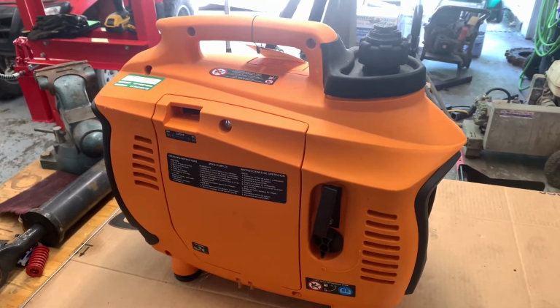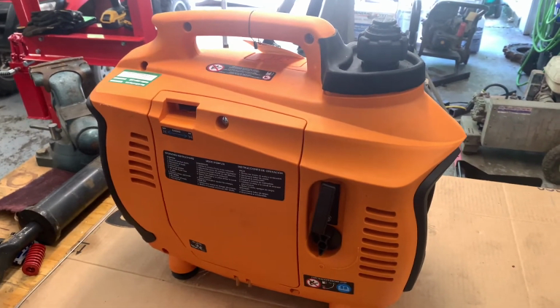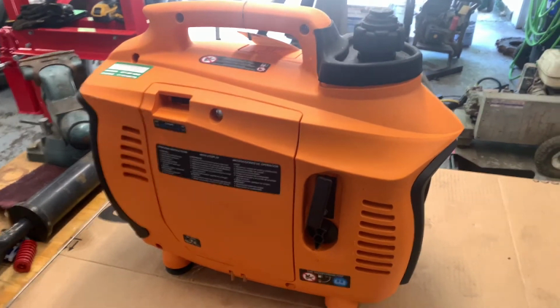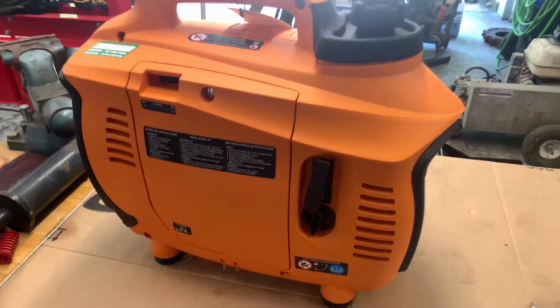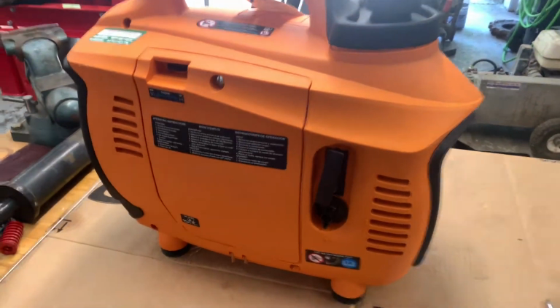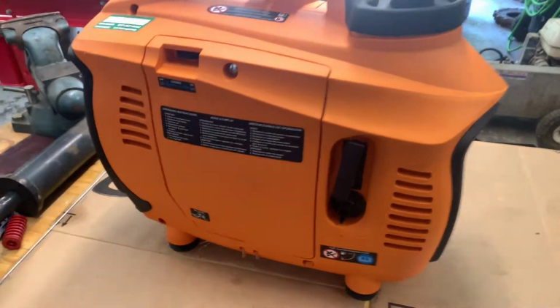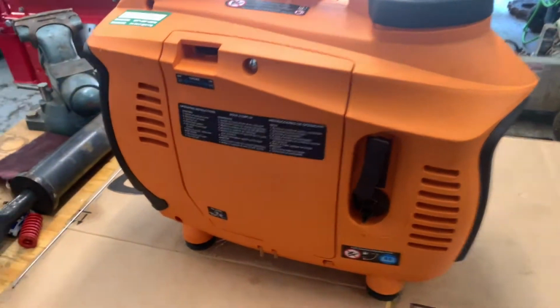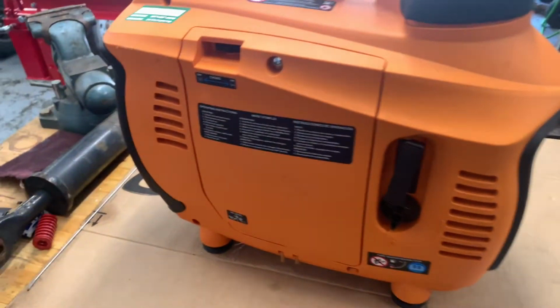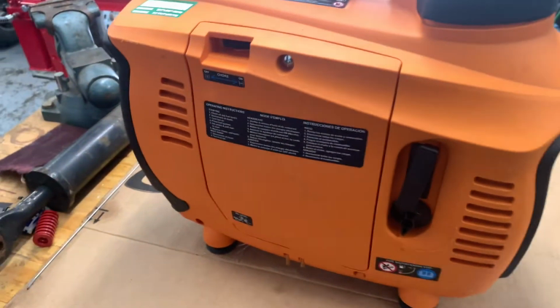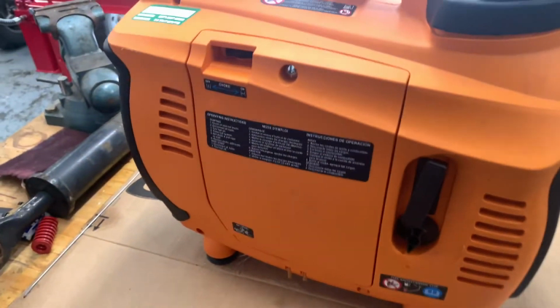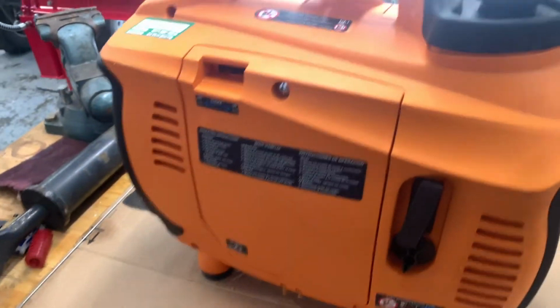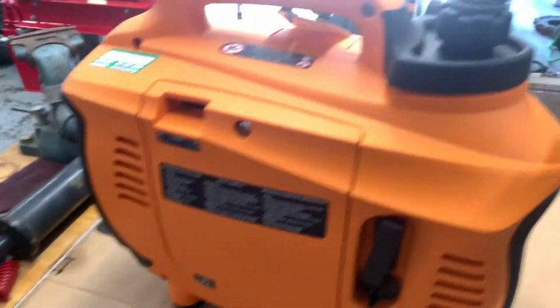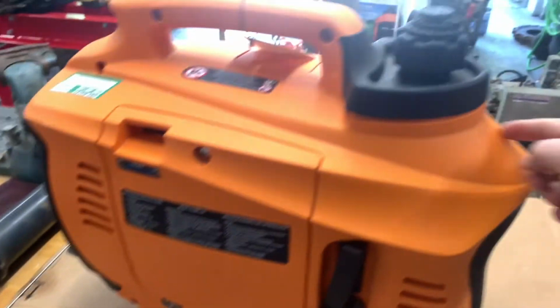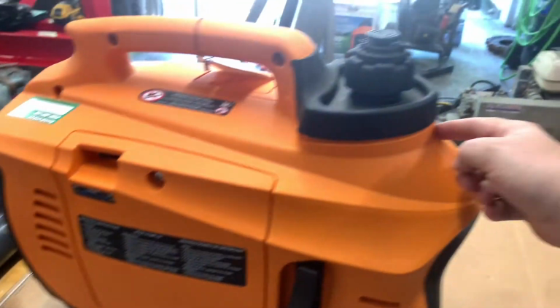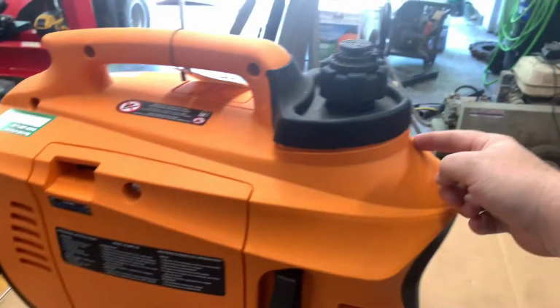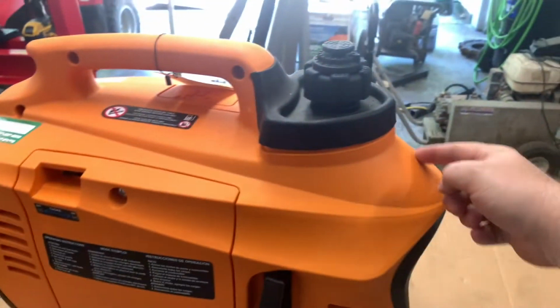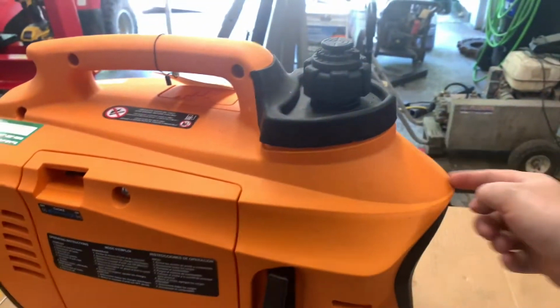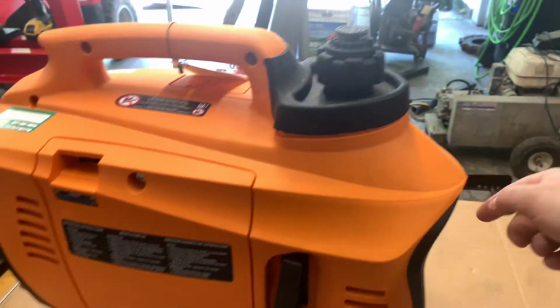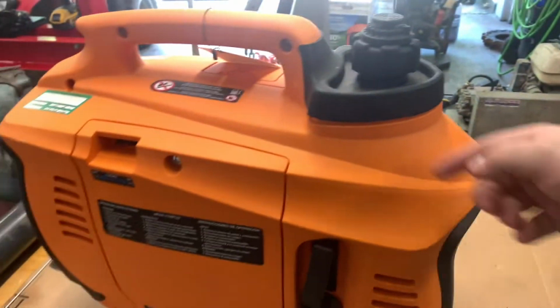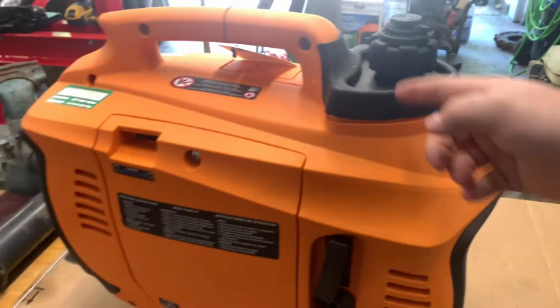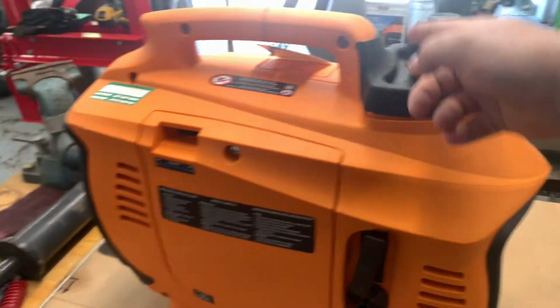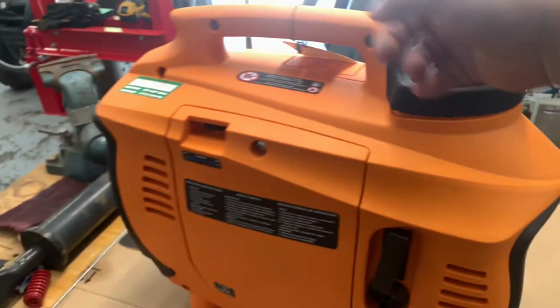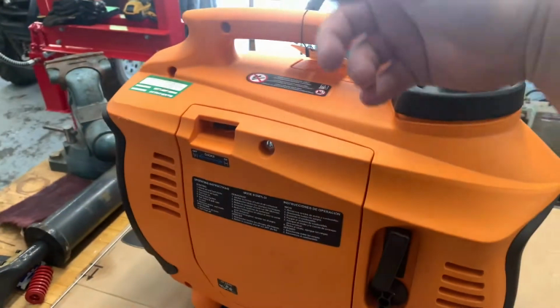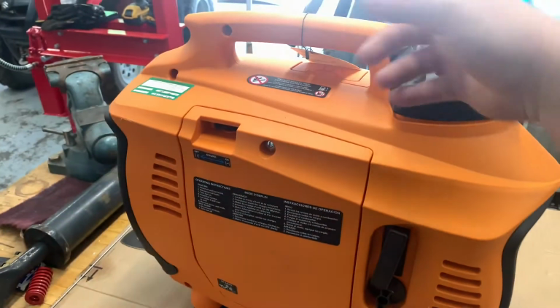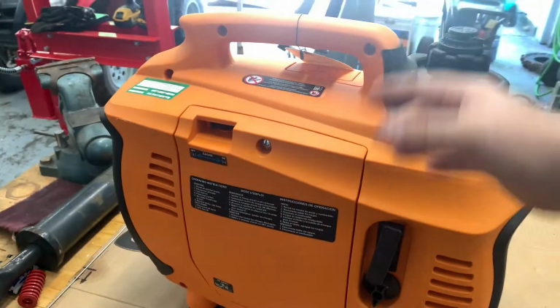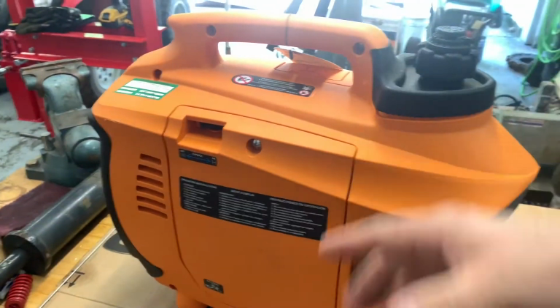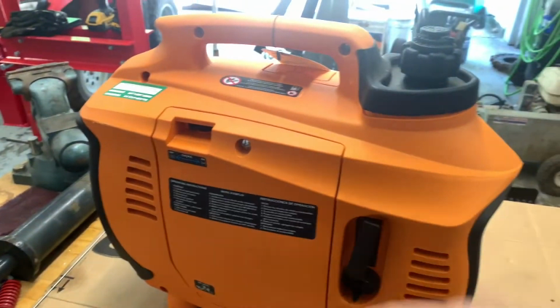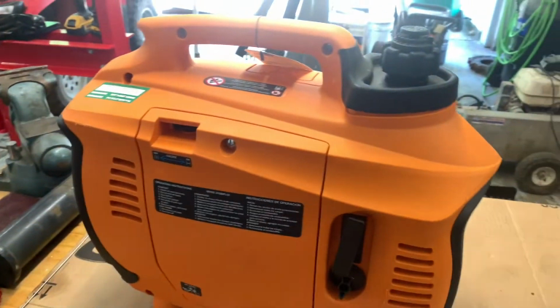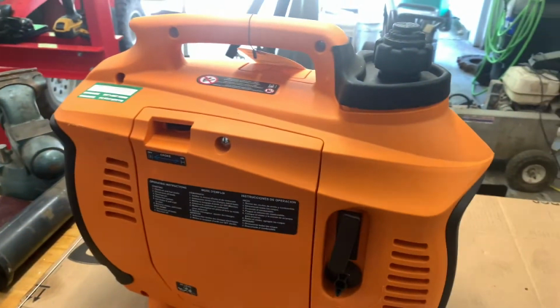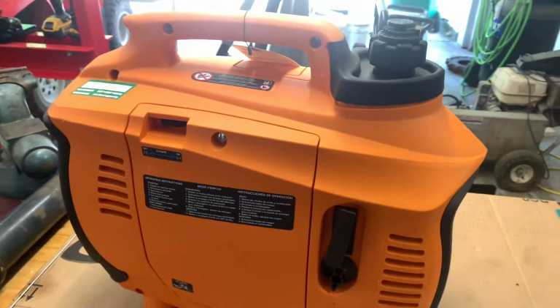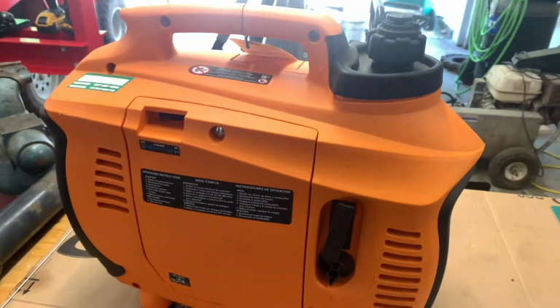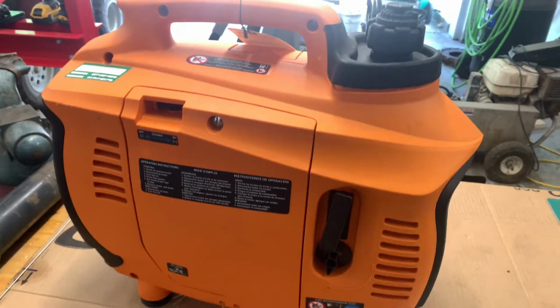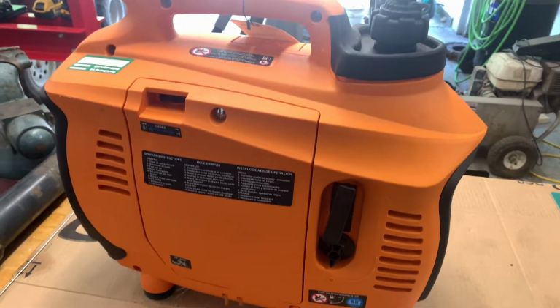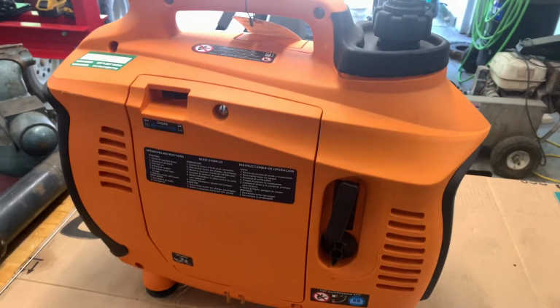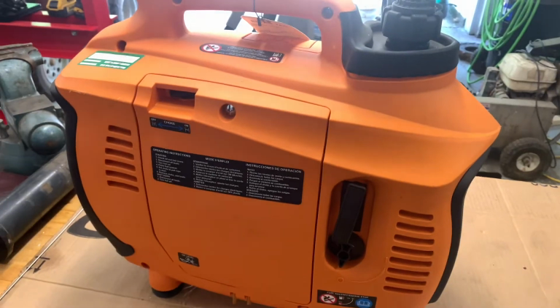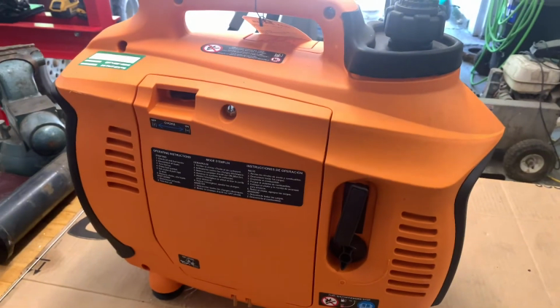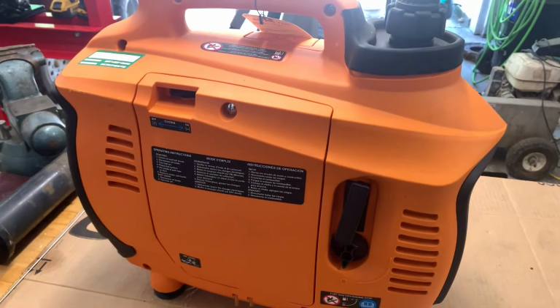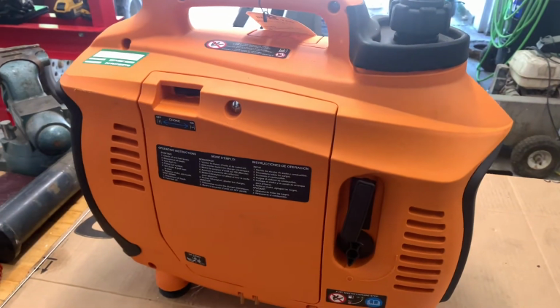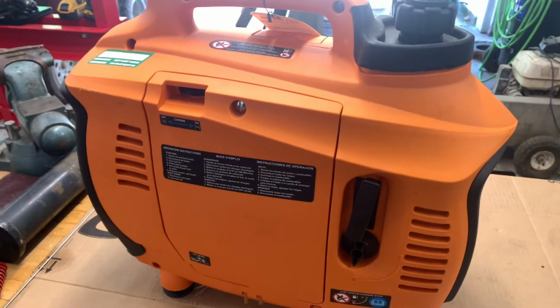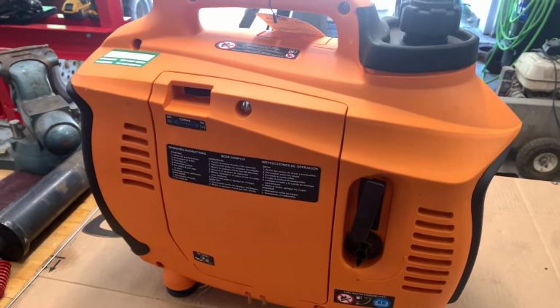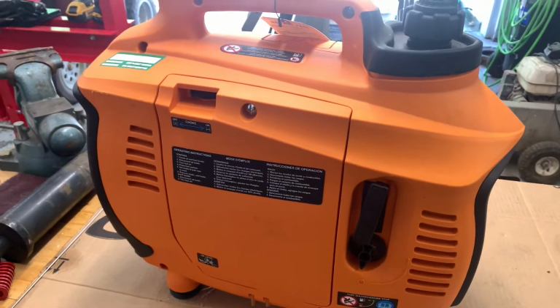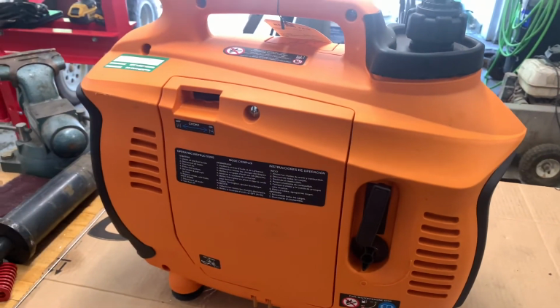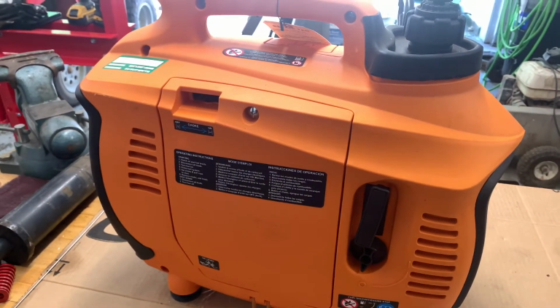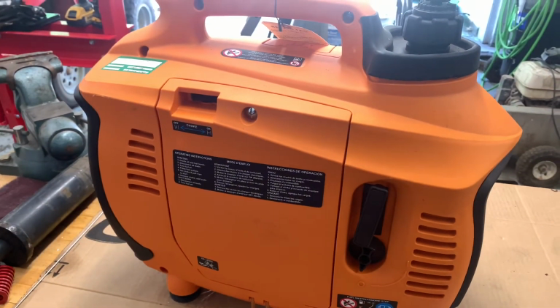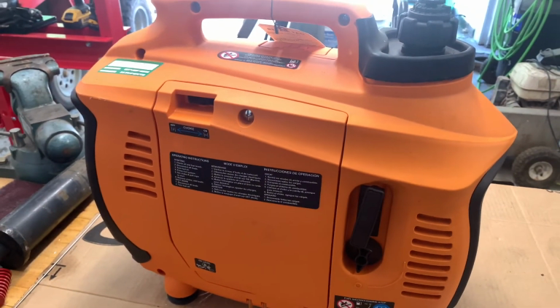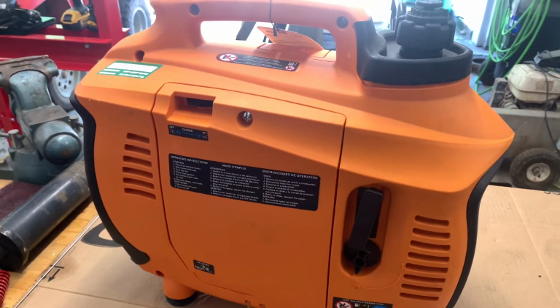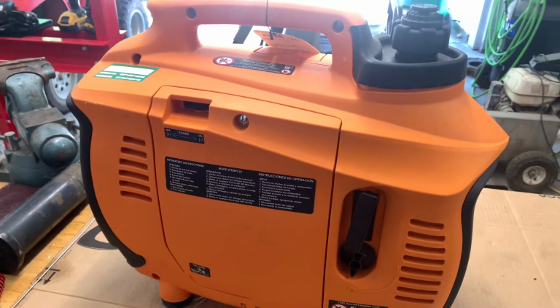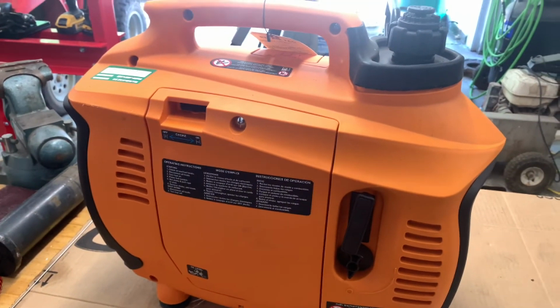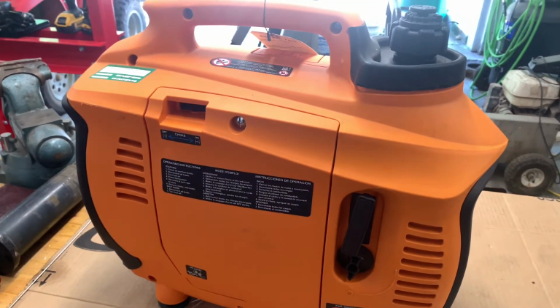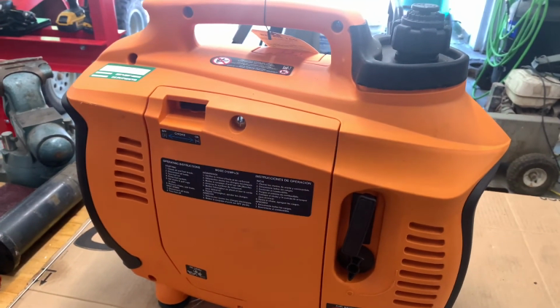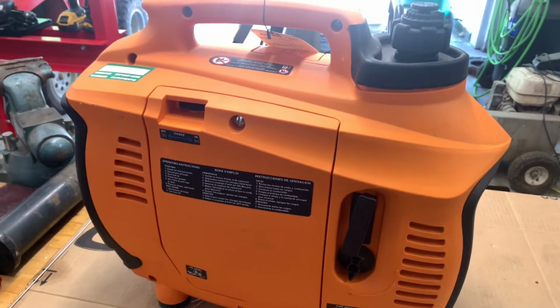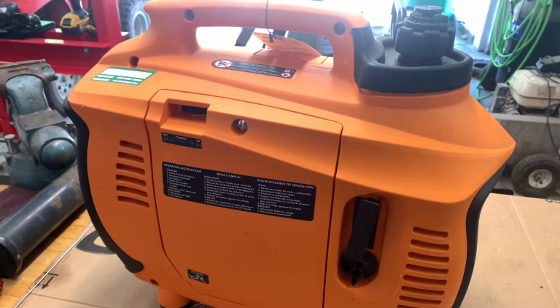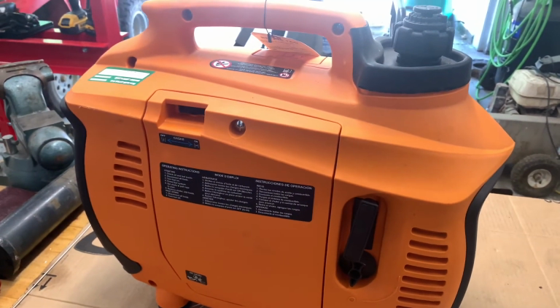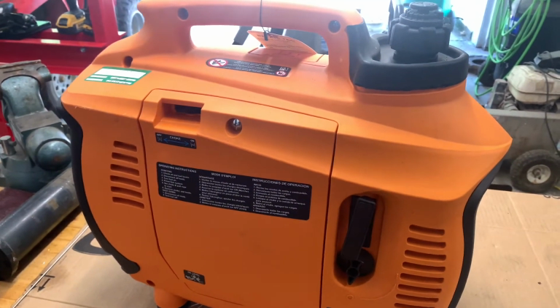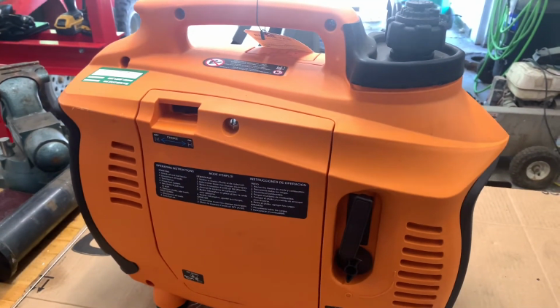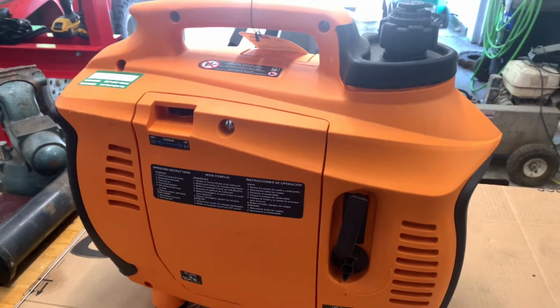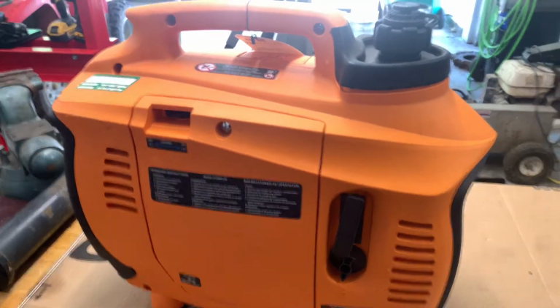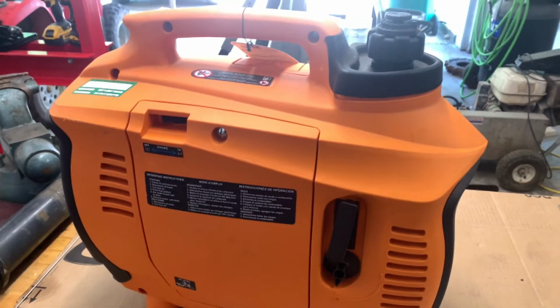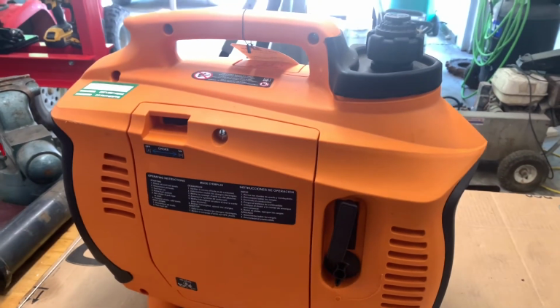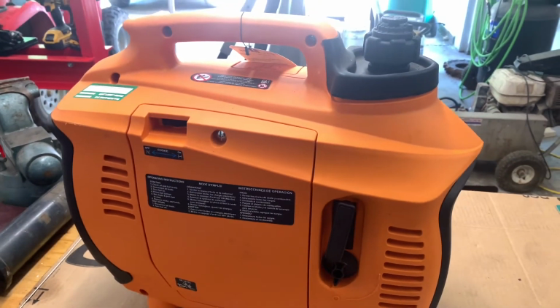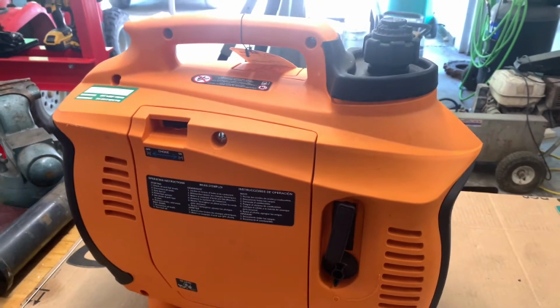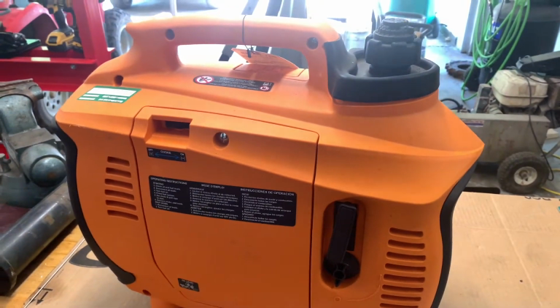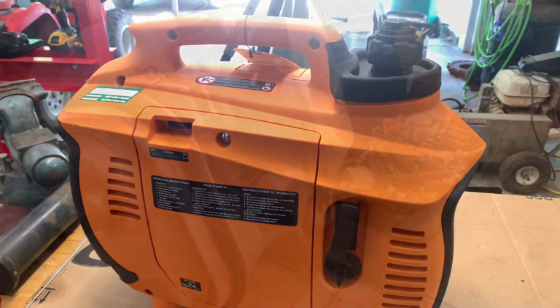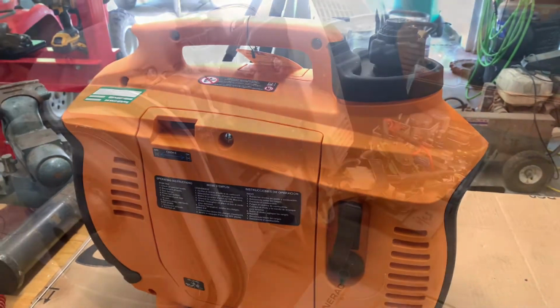So I have to split this whole thing in half to get to this inverter and check it. All right, let's get started.